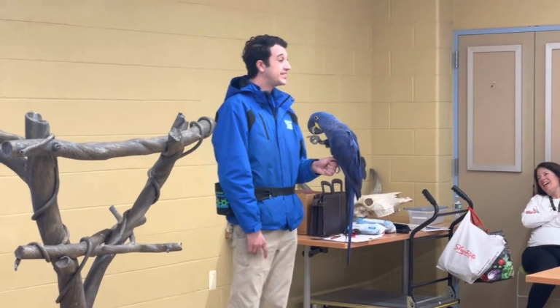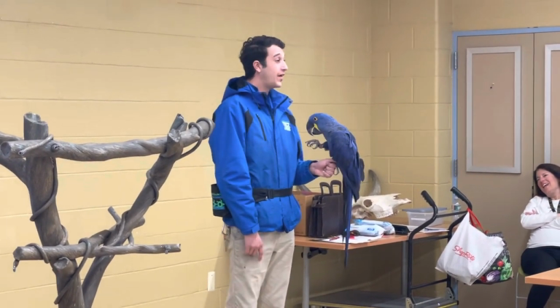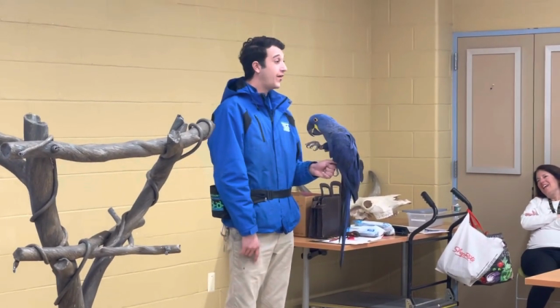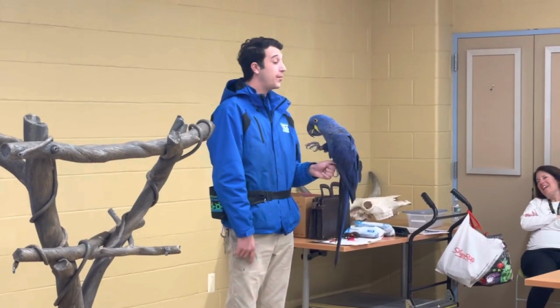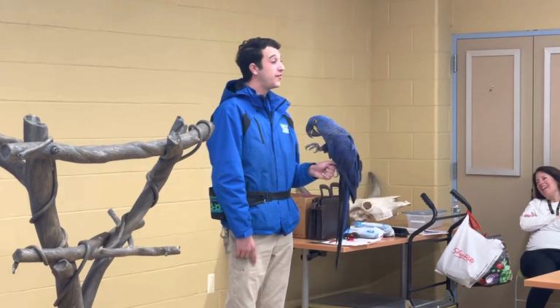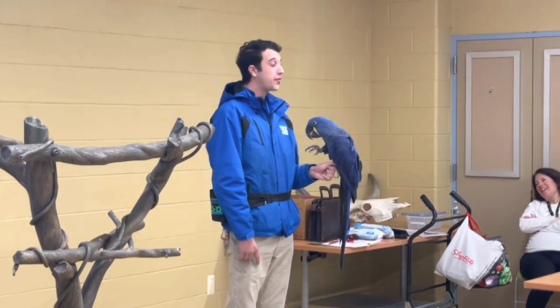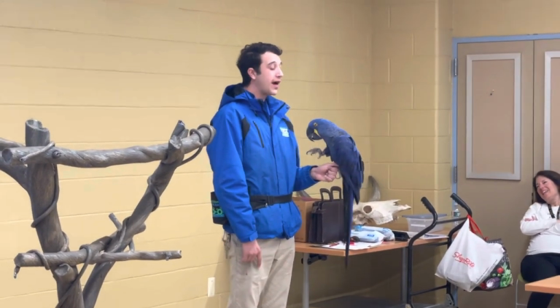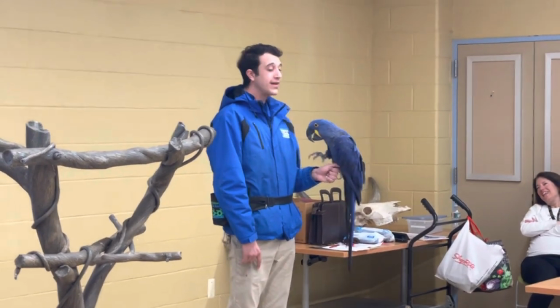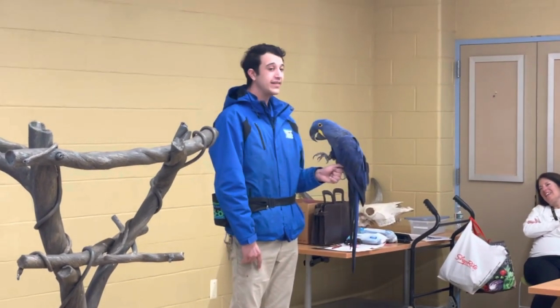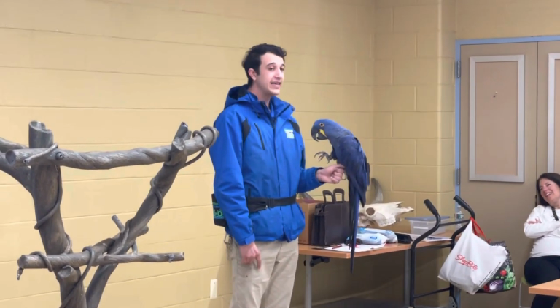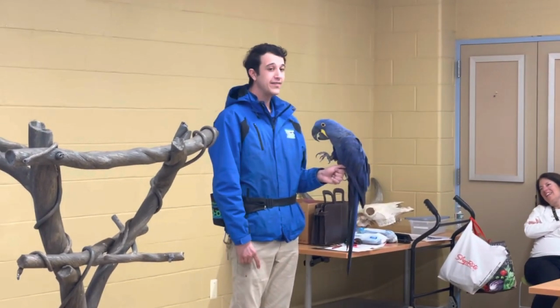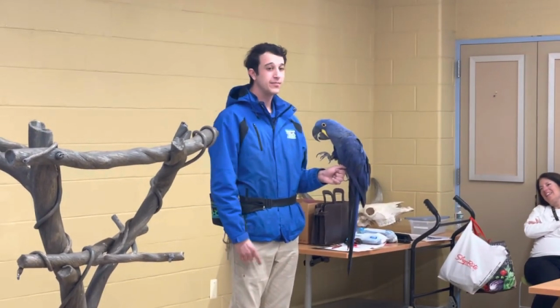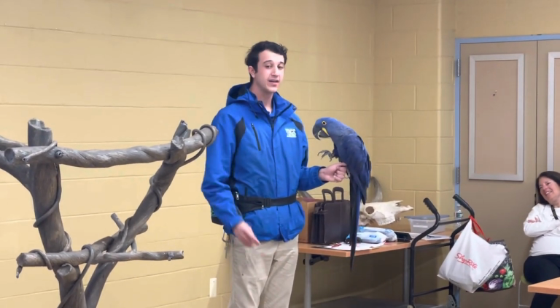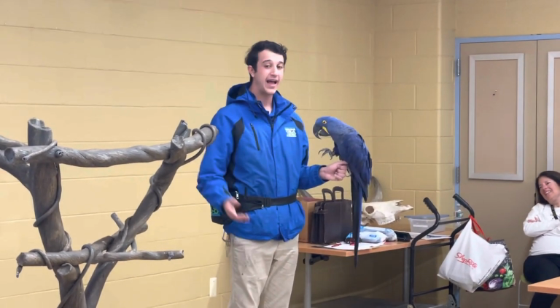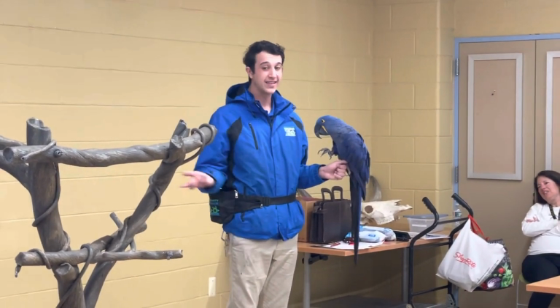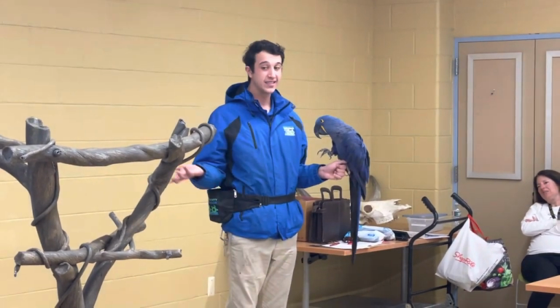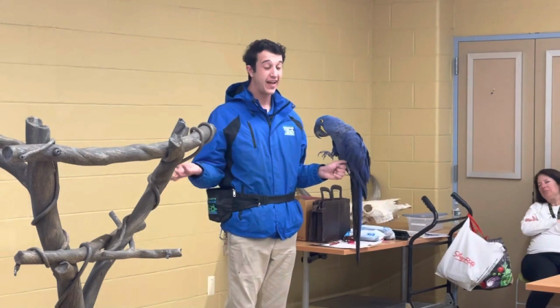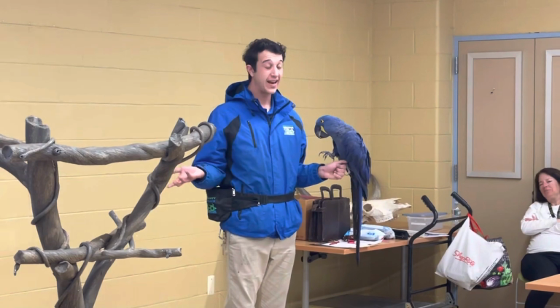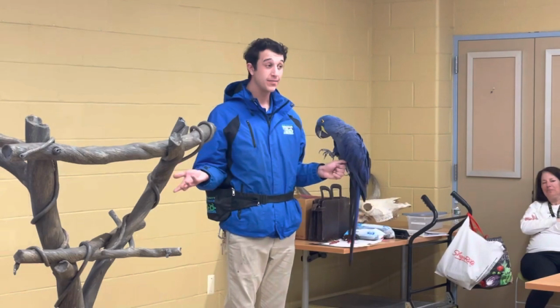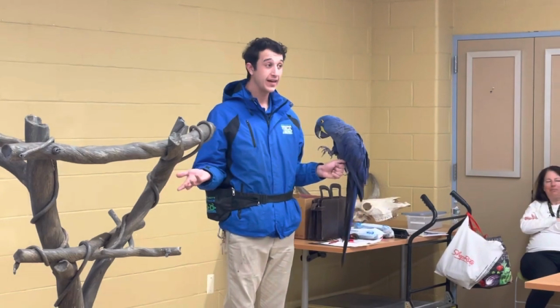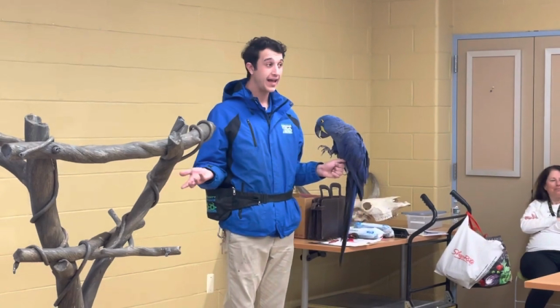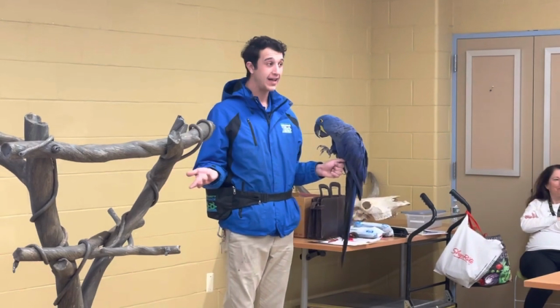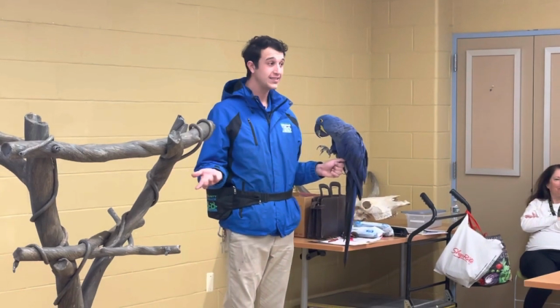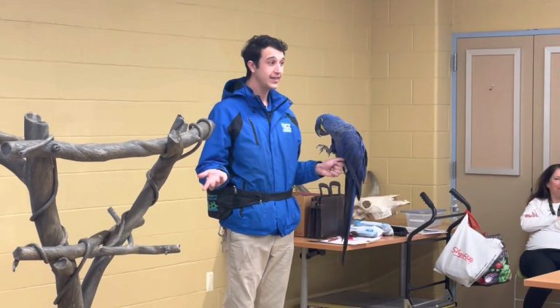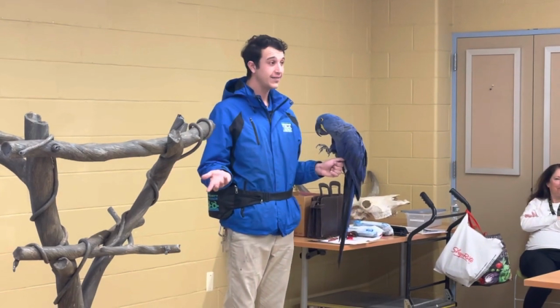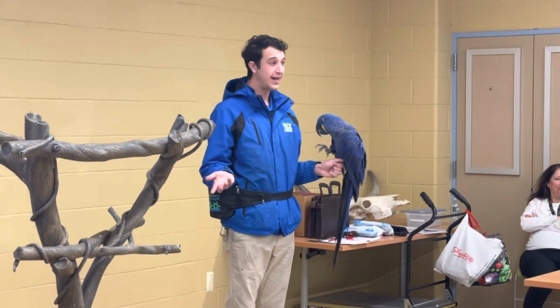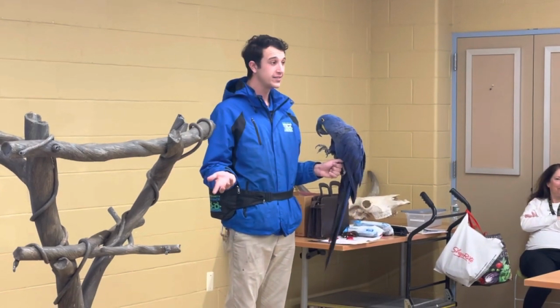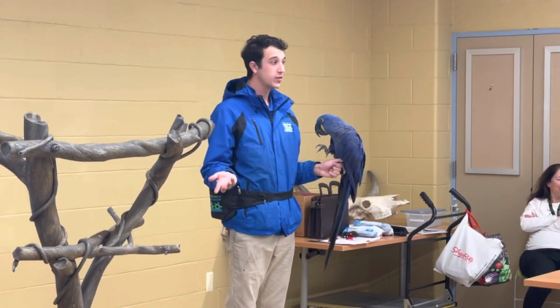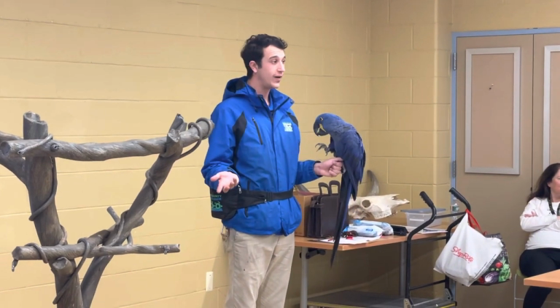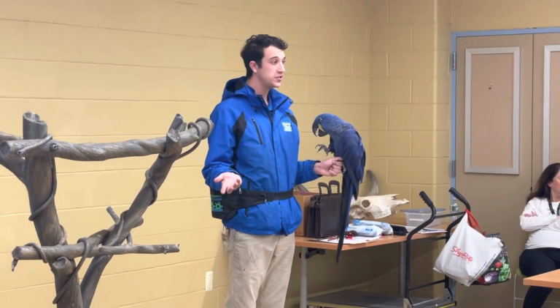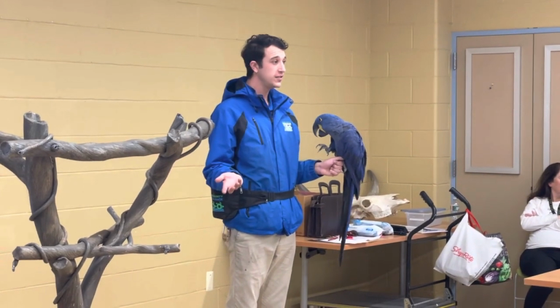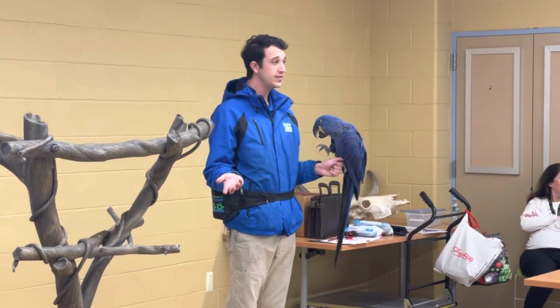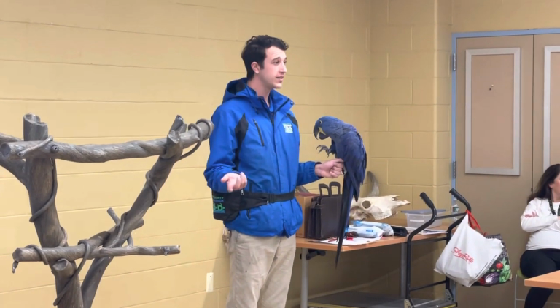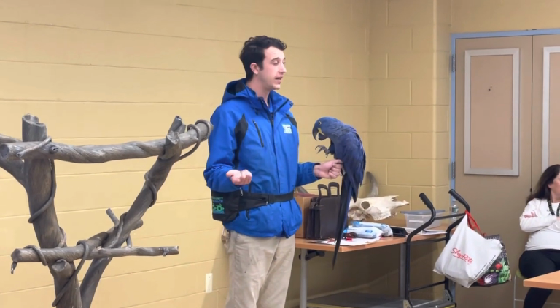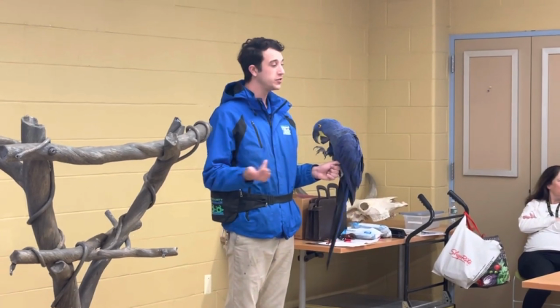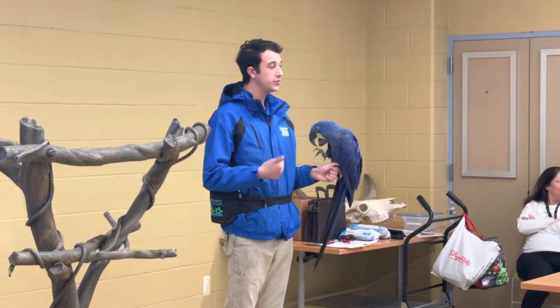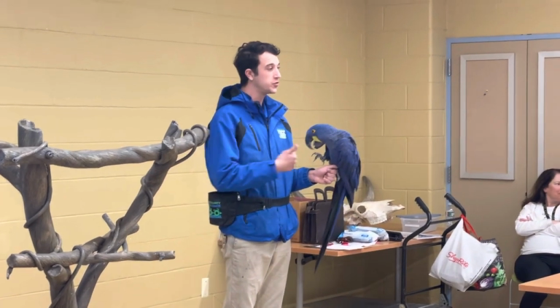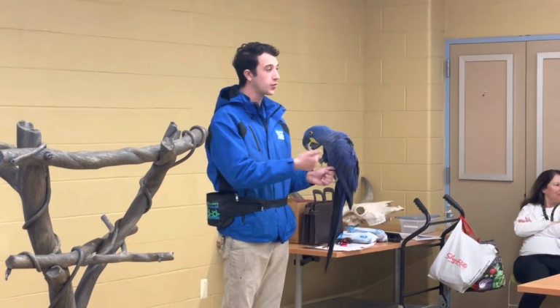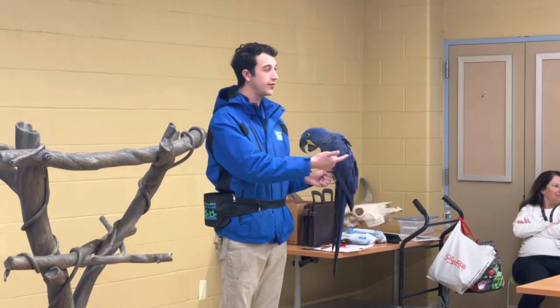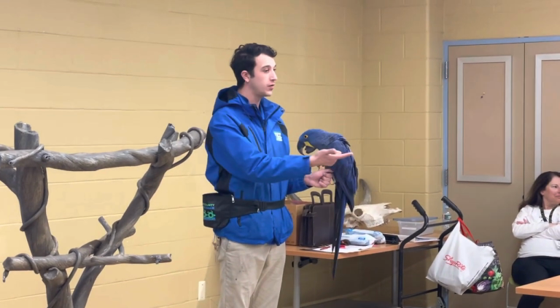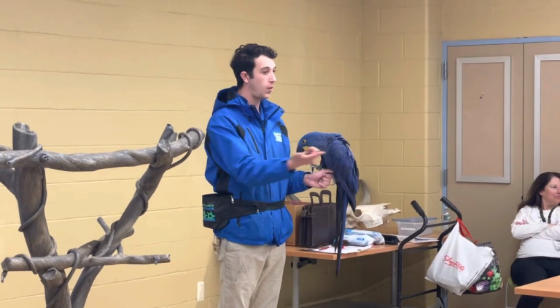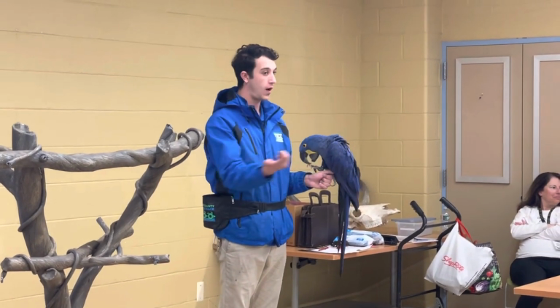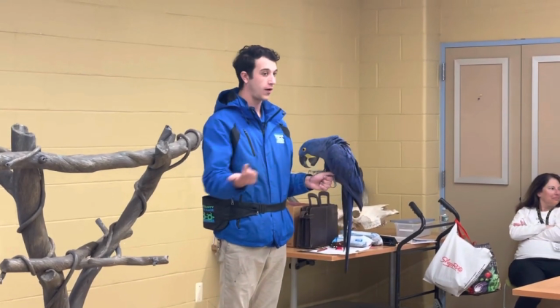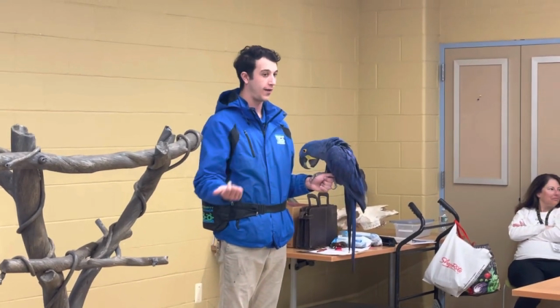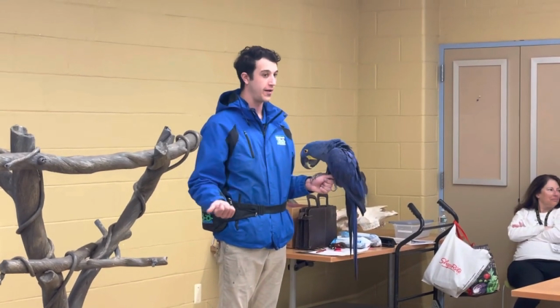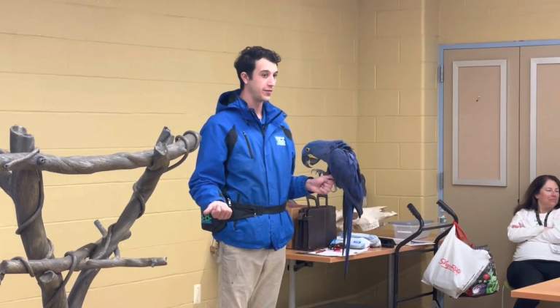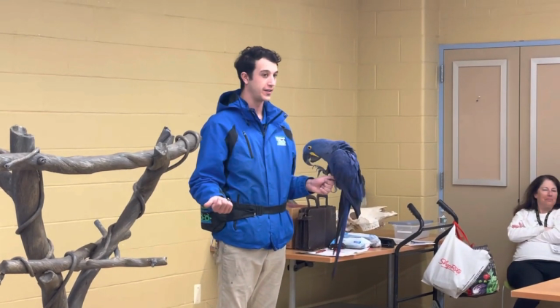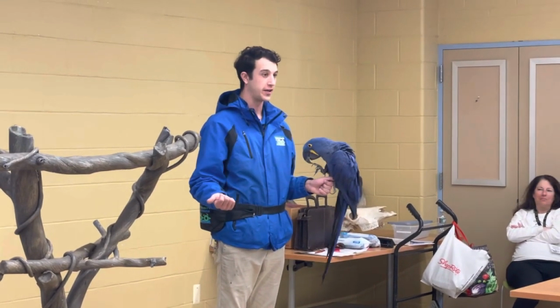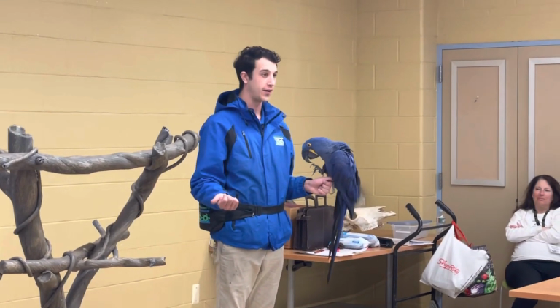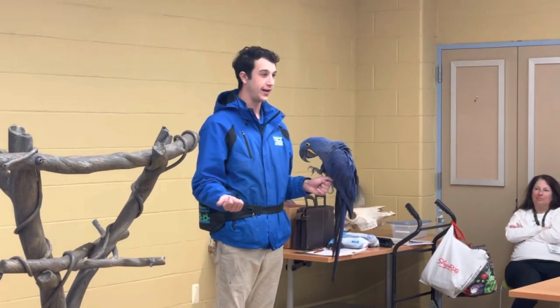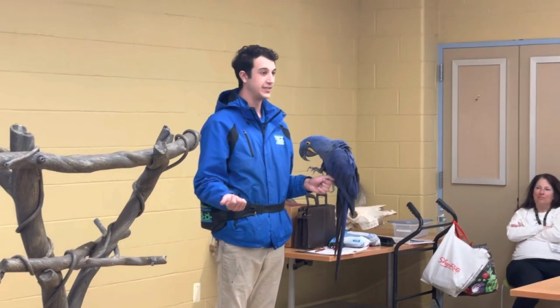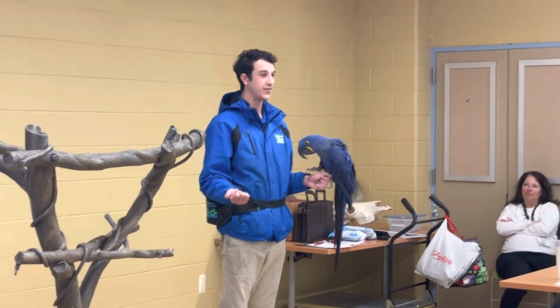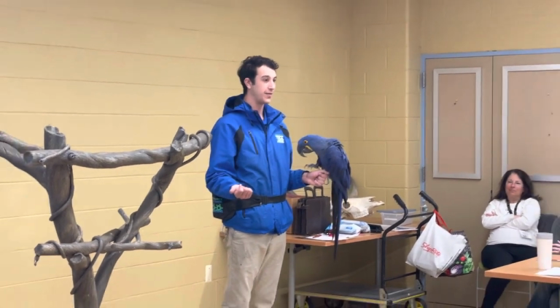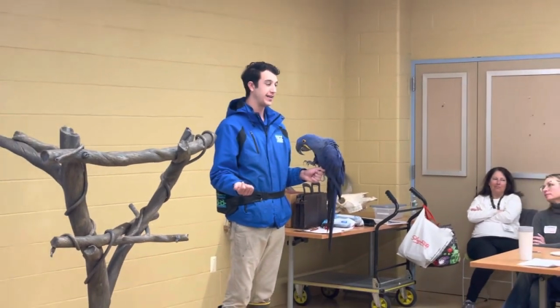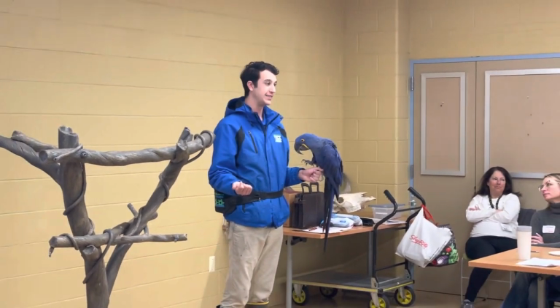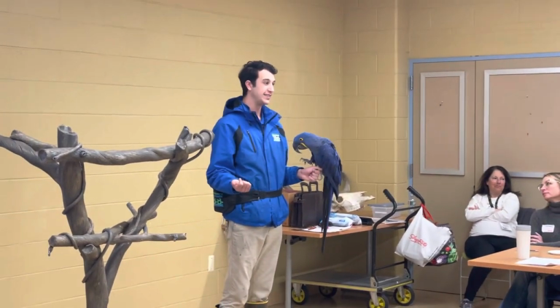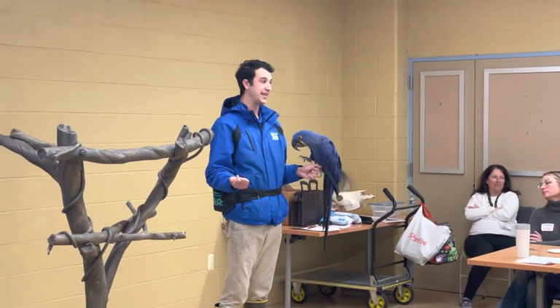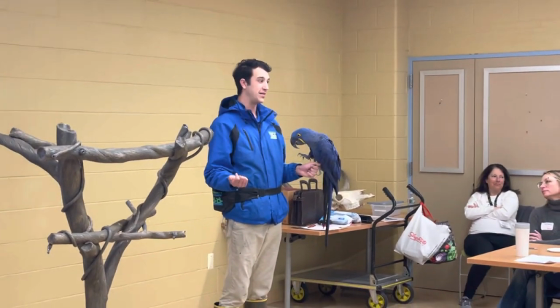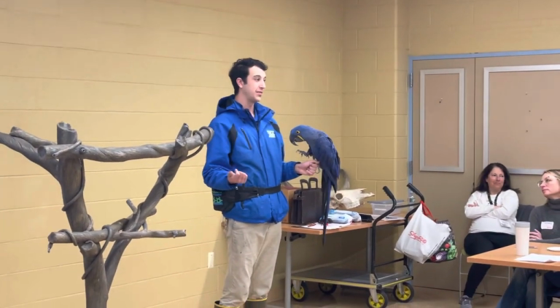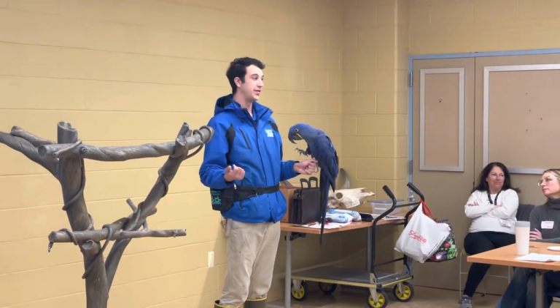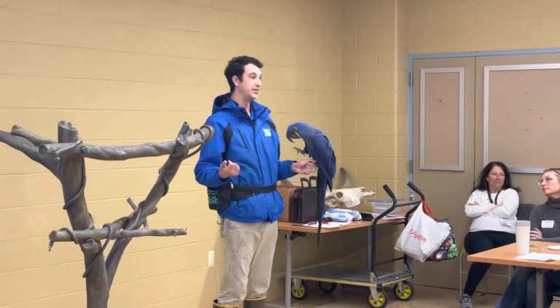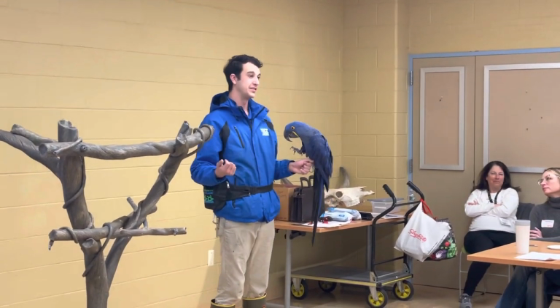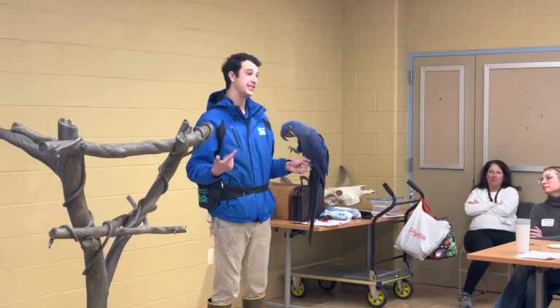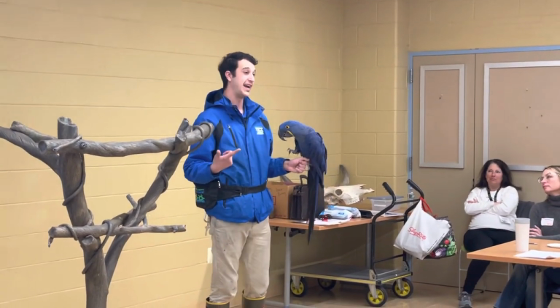Before I leave, we're going to ask if anybody has any last questions, and I'll do a short little walk around with Akira so everybody can see him up close.